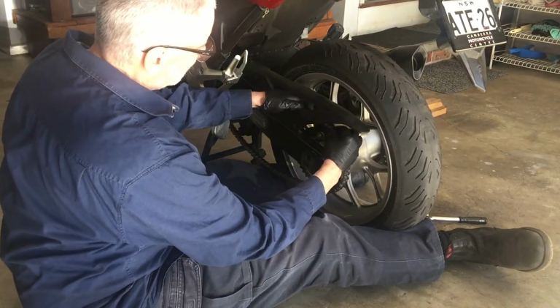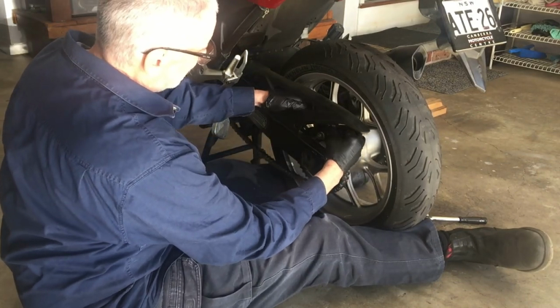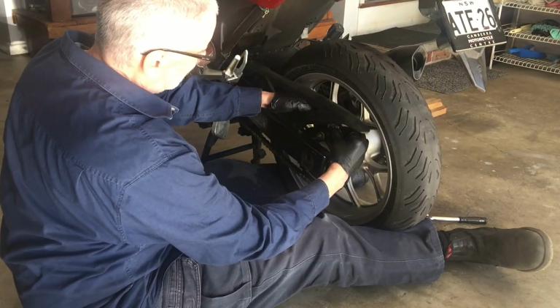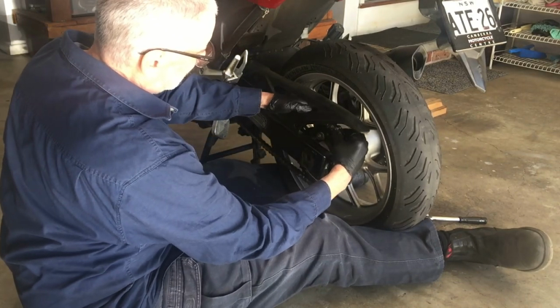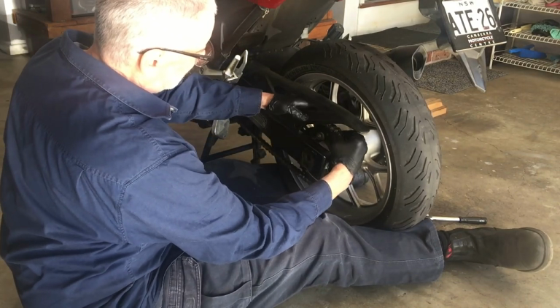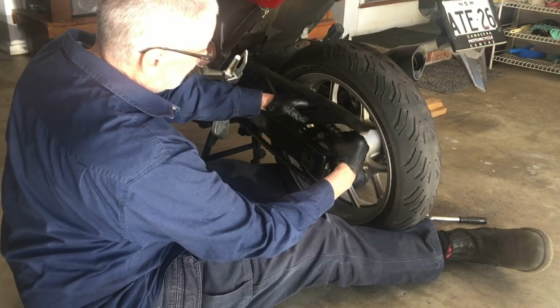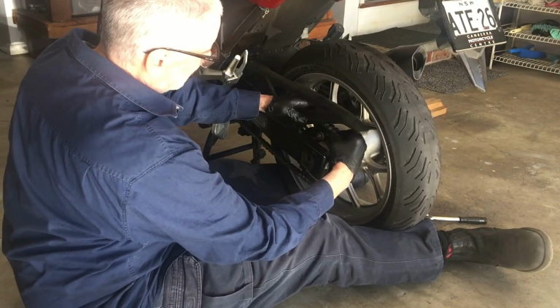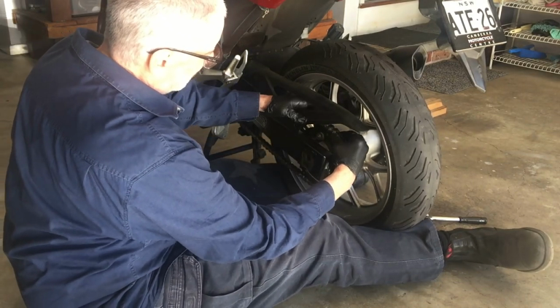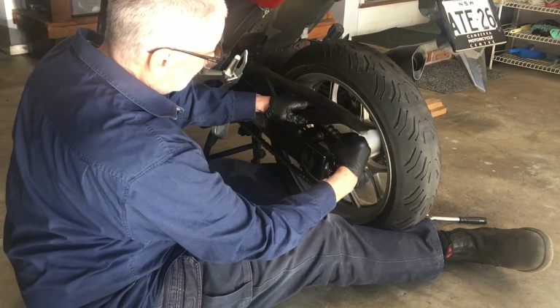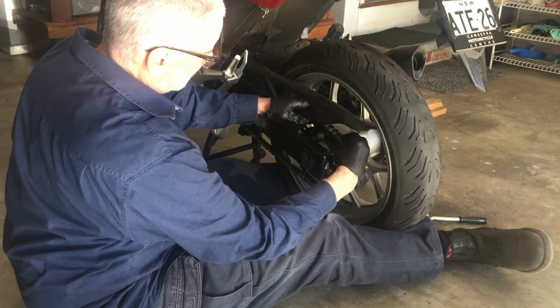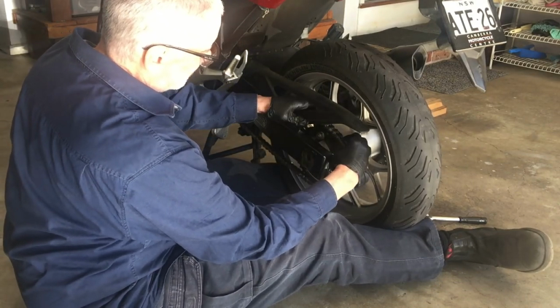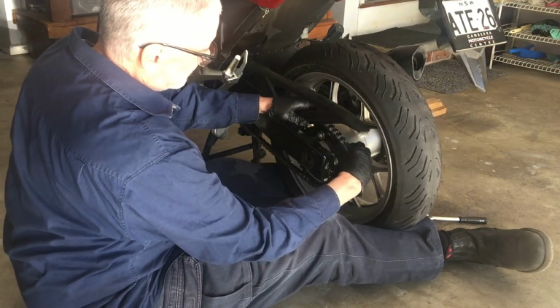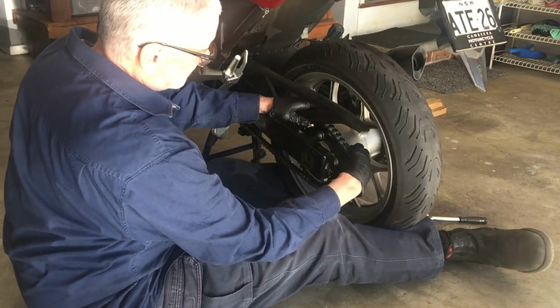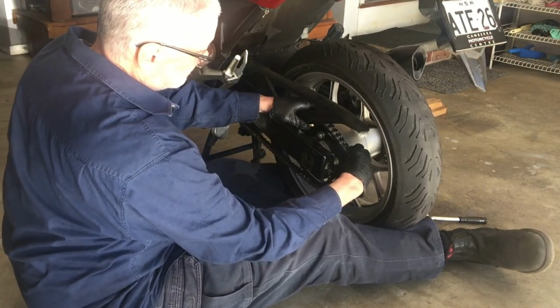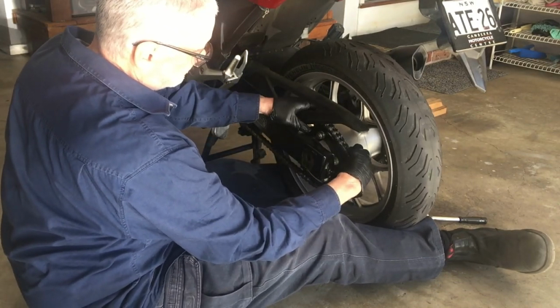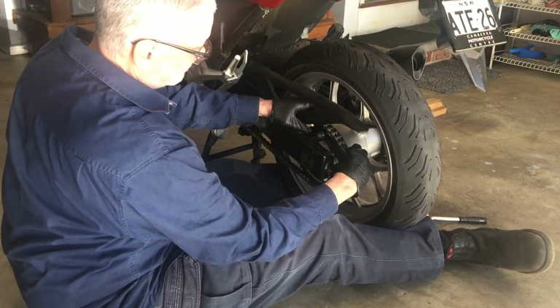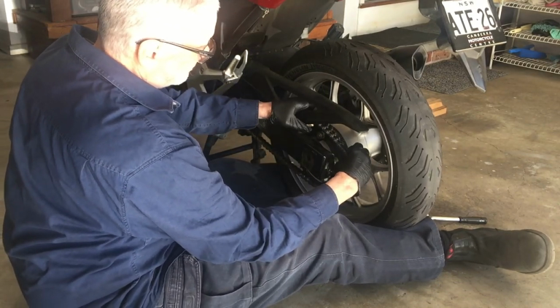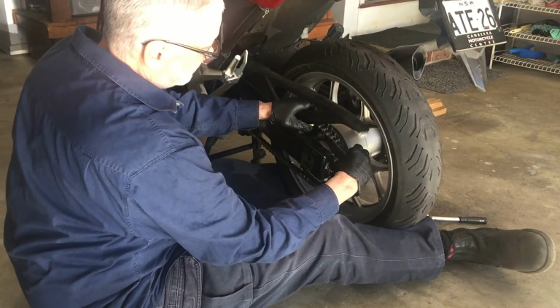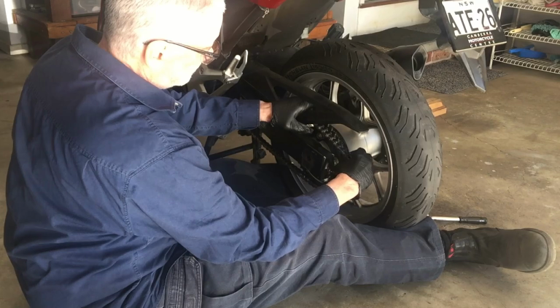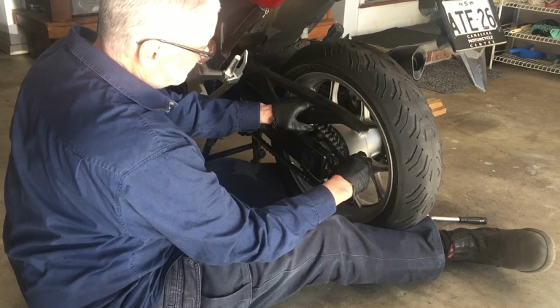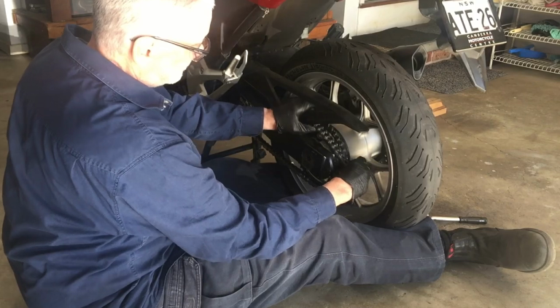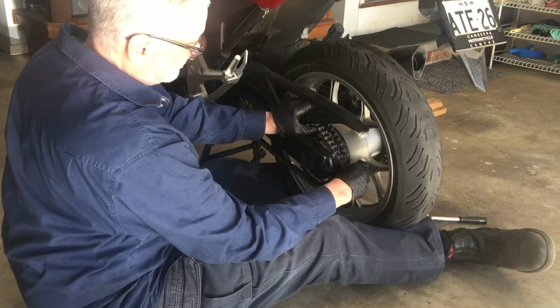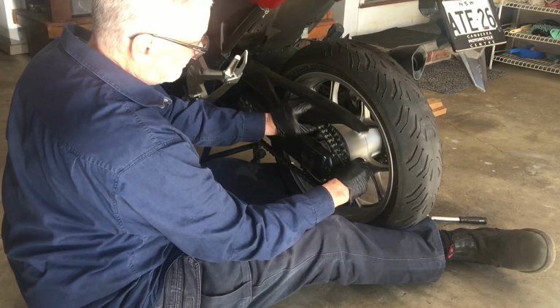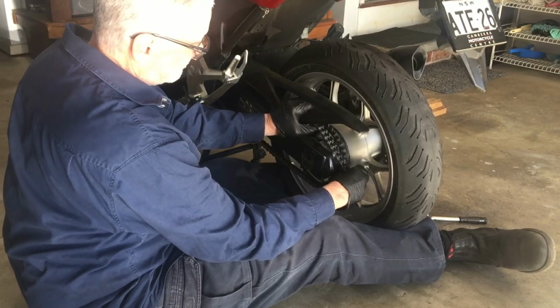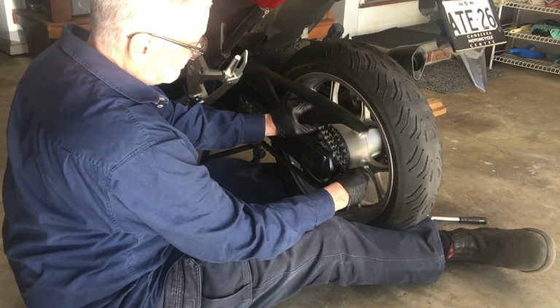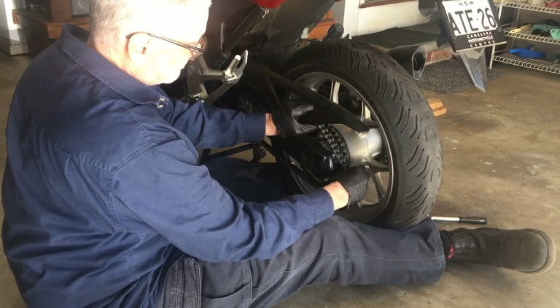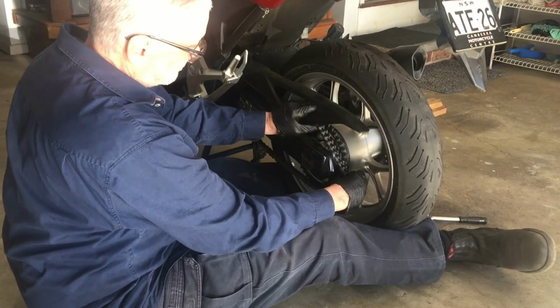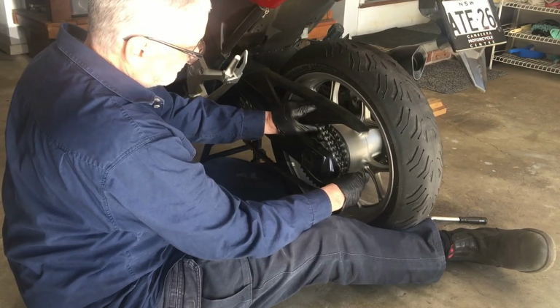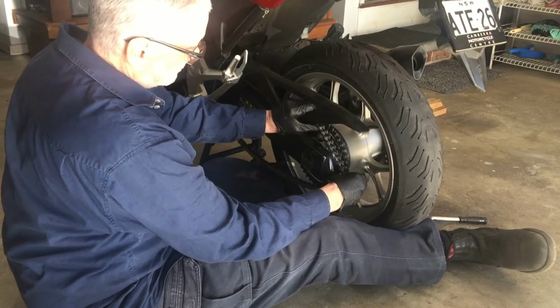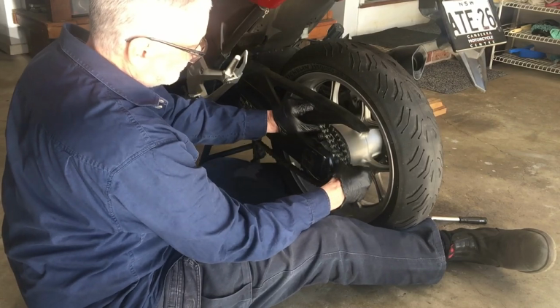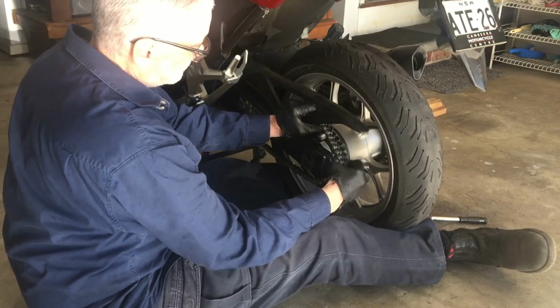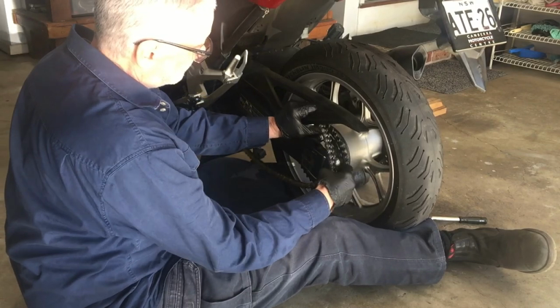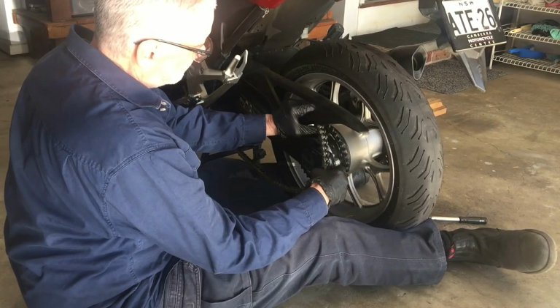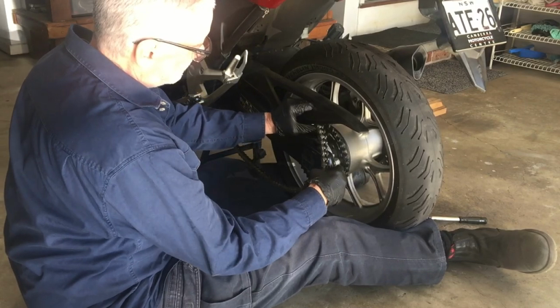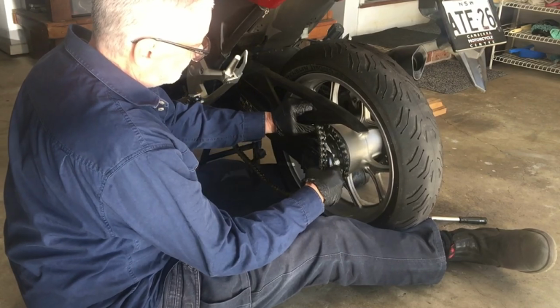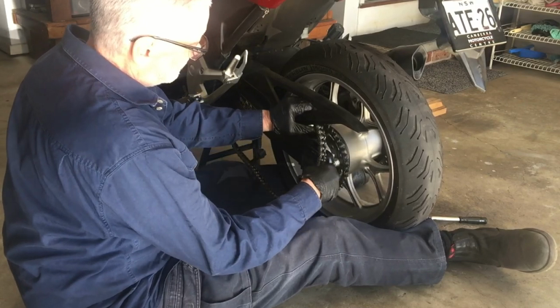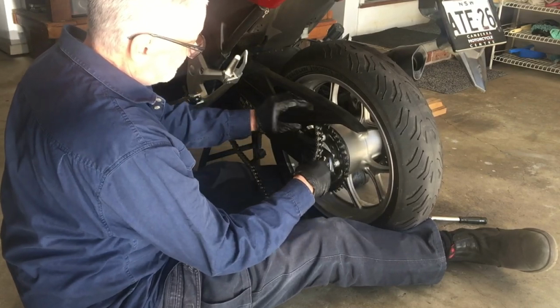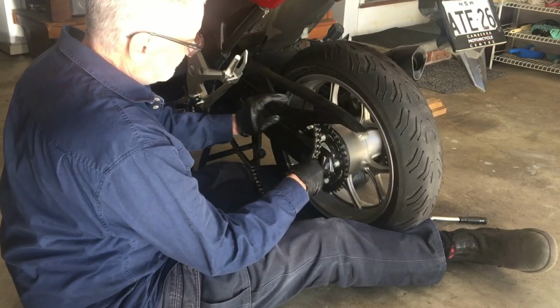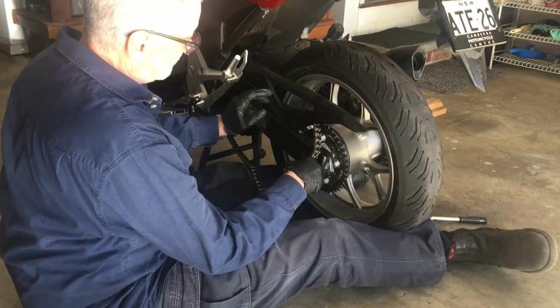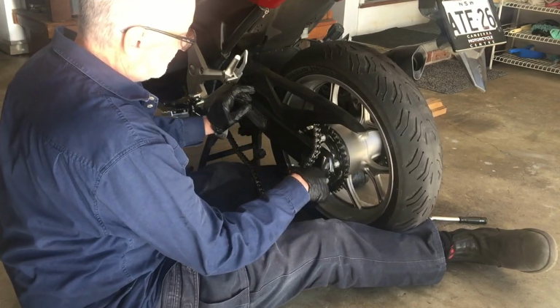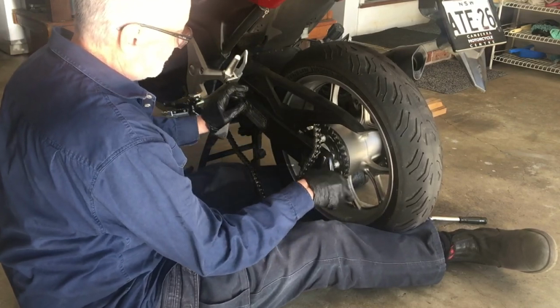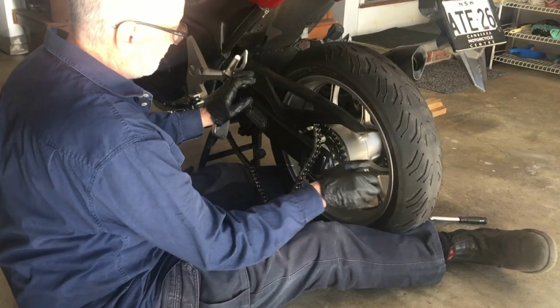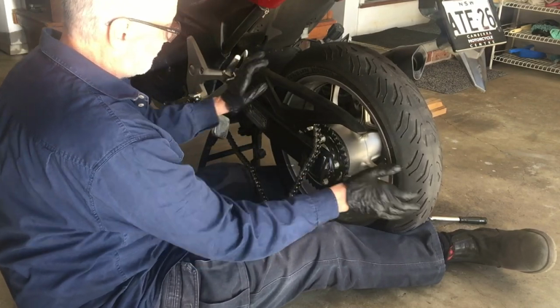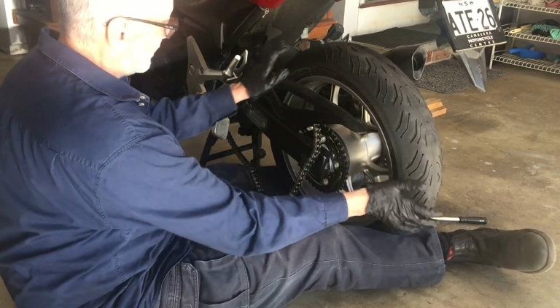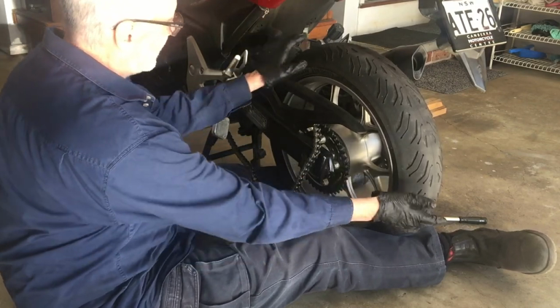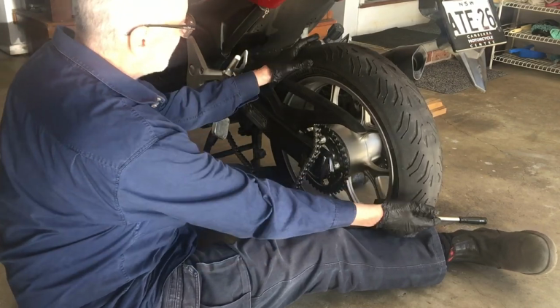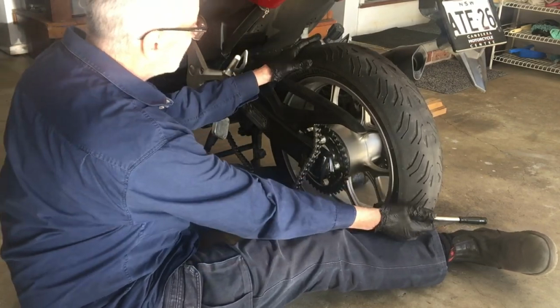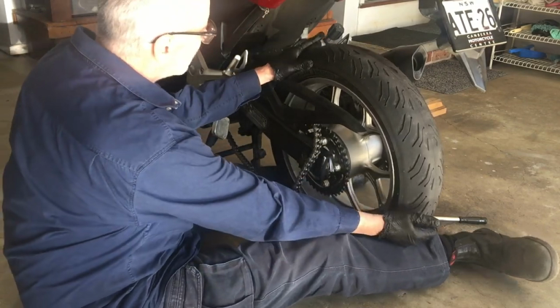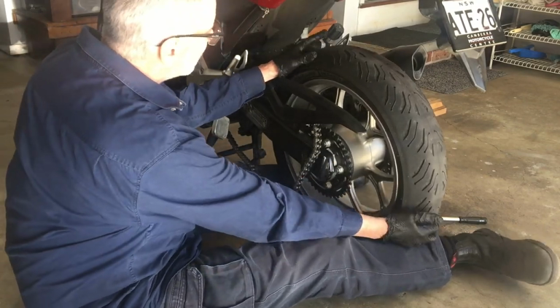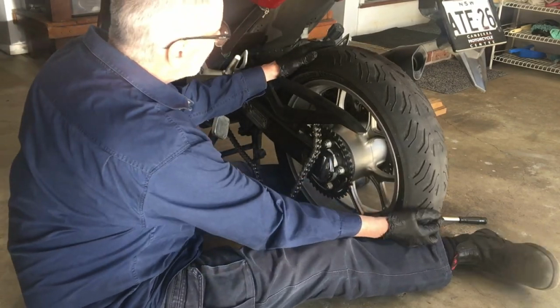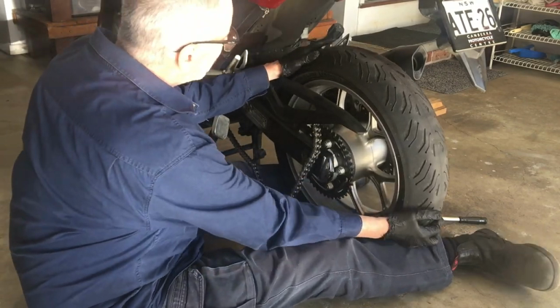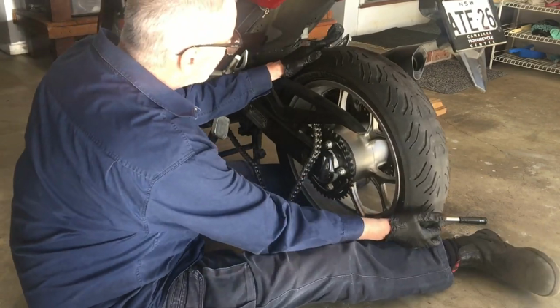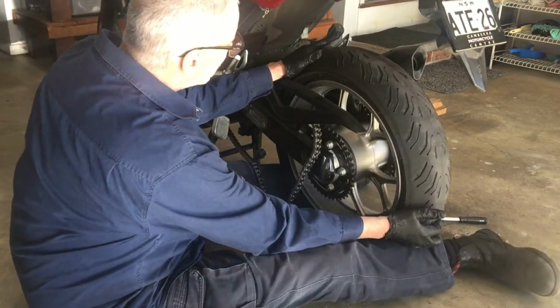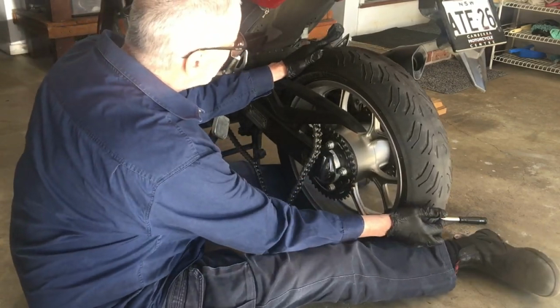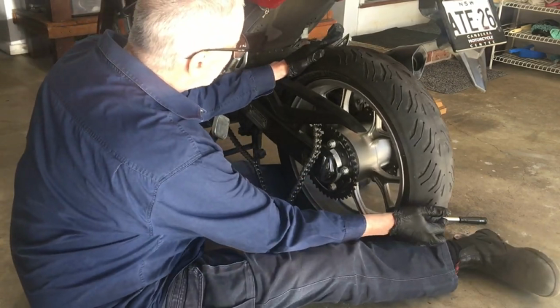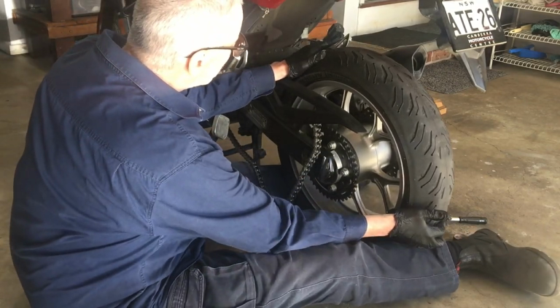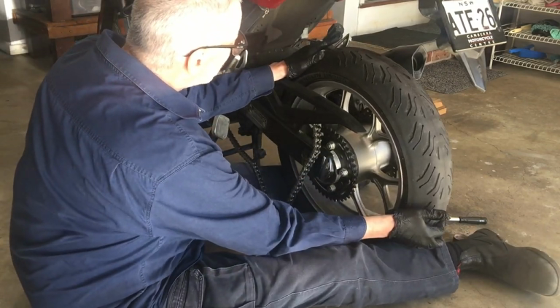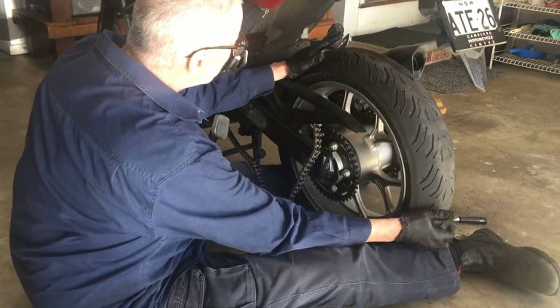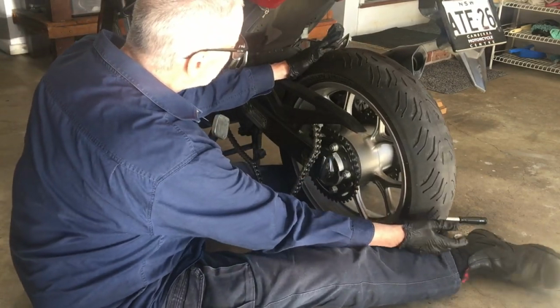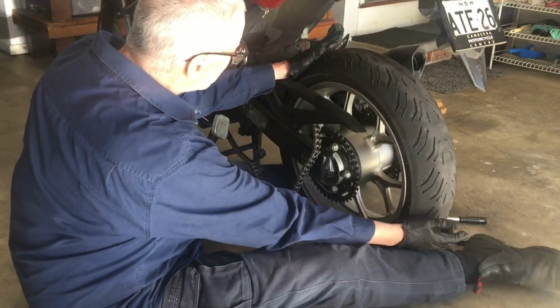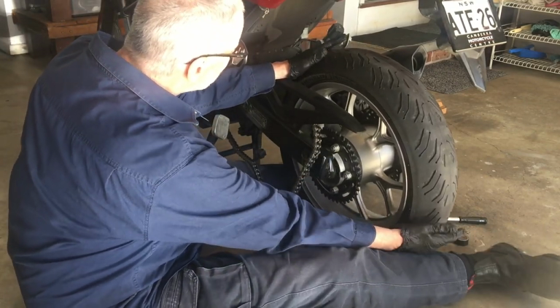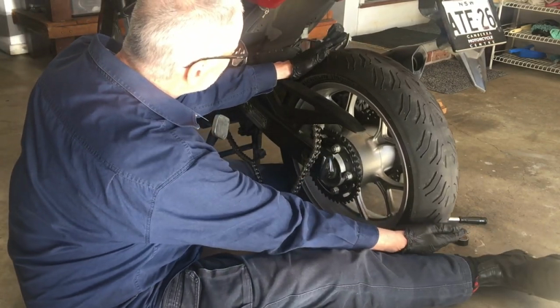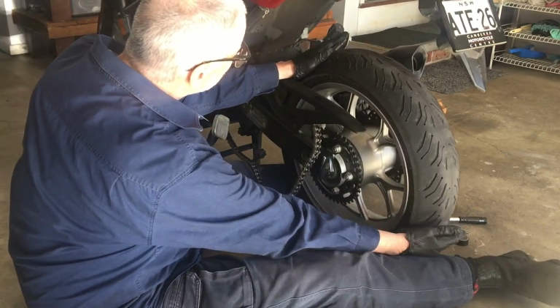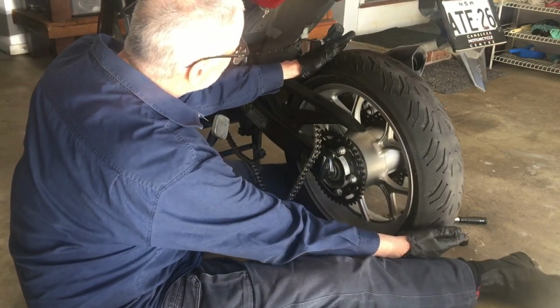You can see I'm using my legs to hold the wheel up now that the axle is out, and I've pushed the wheel forward a little bit so I can take the chain off.